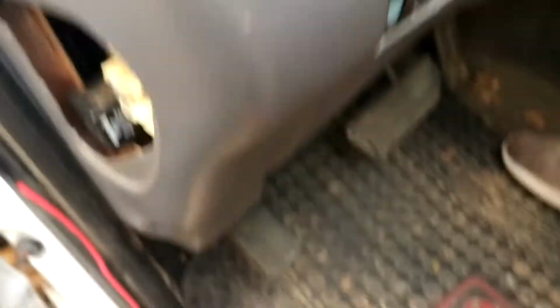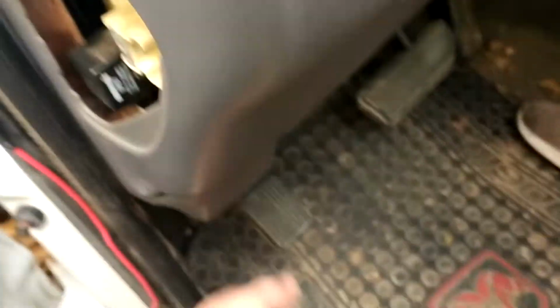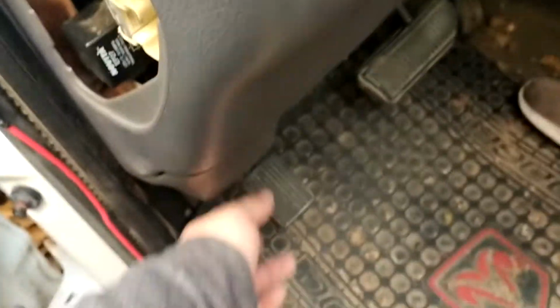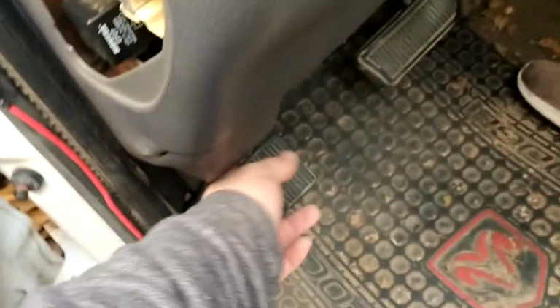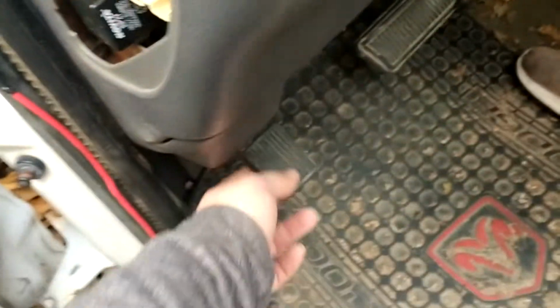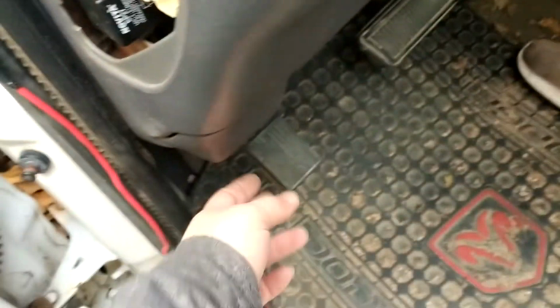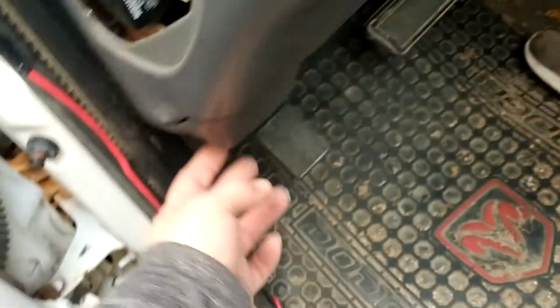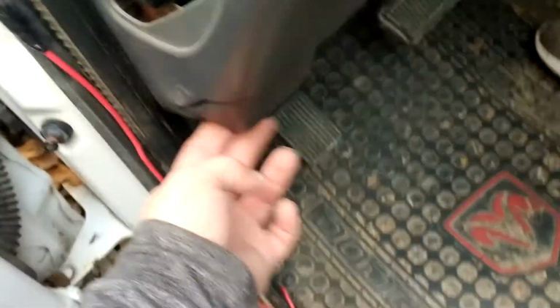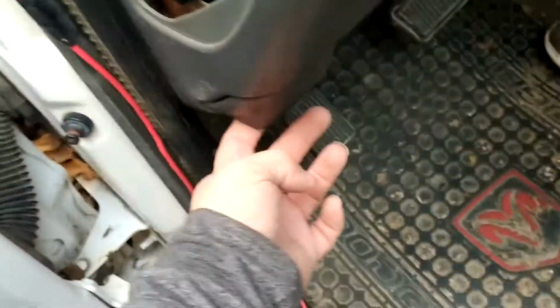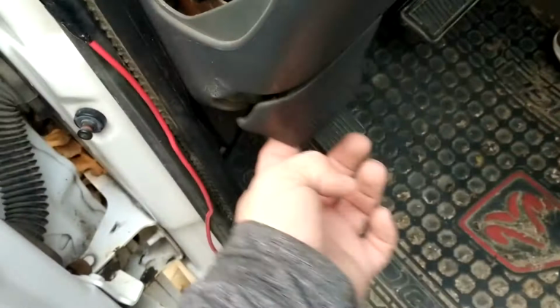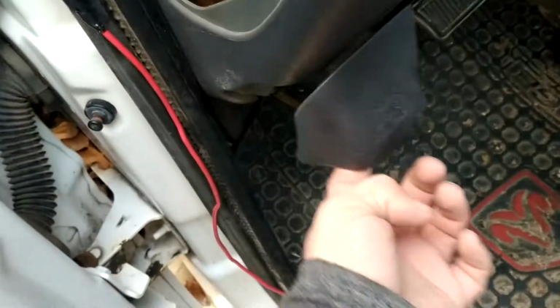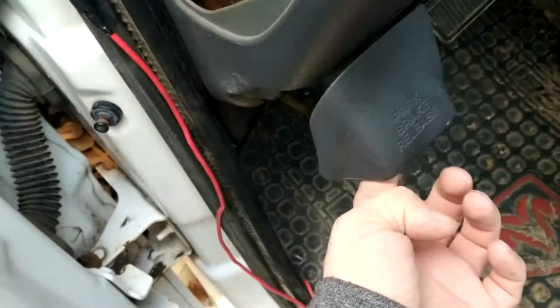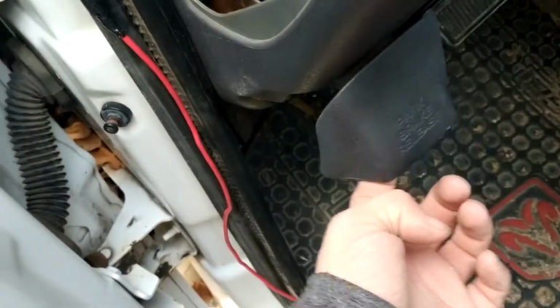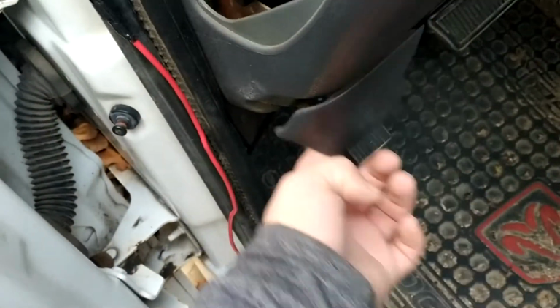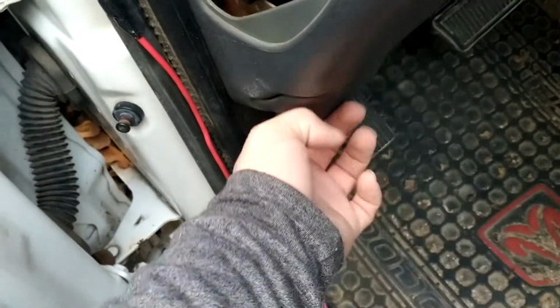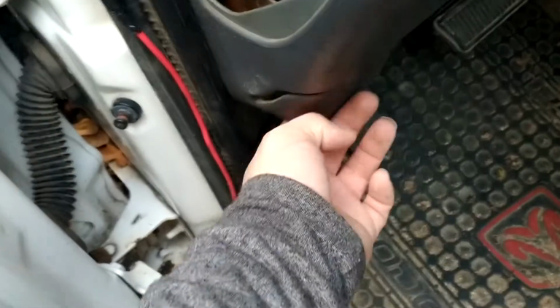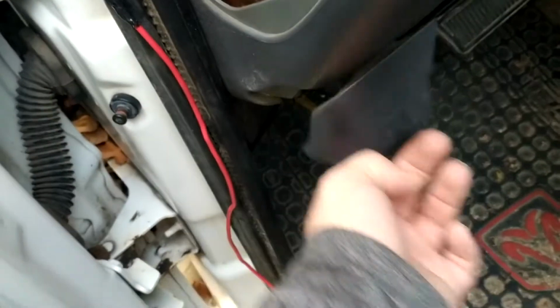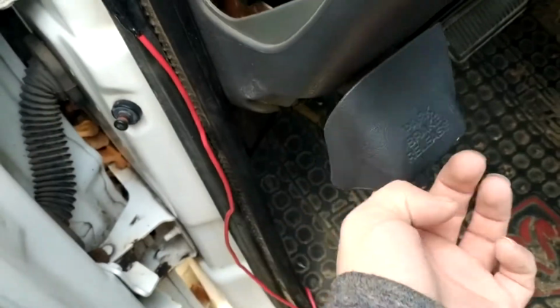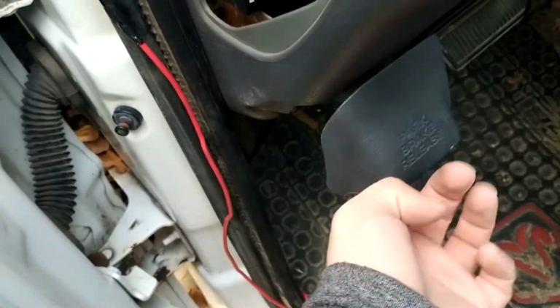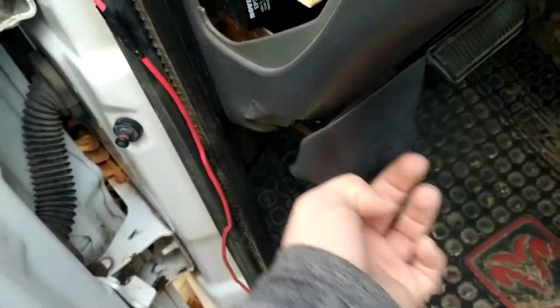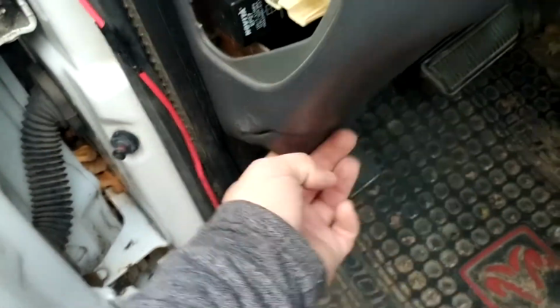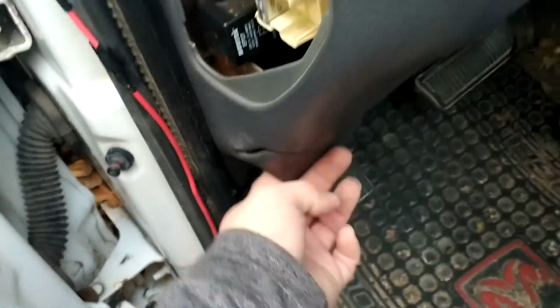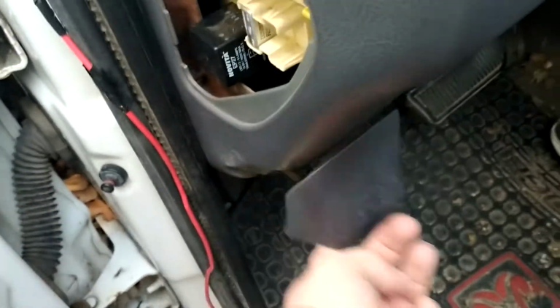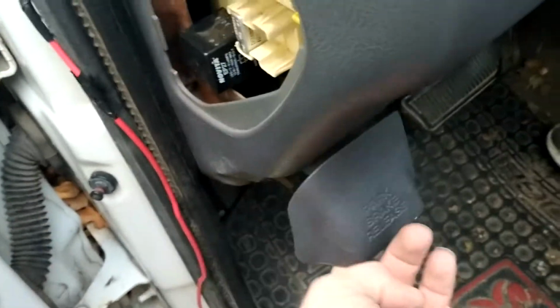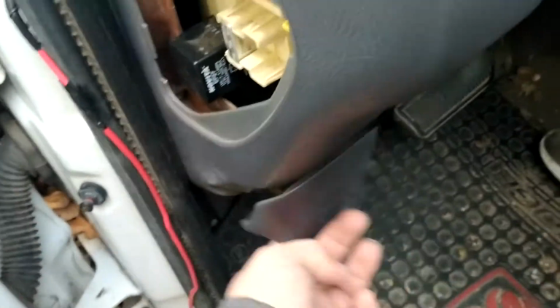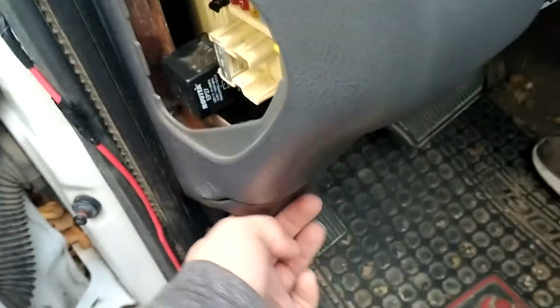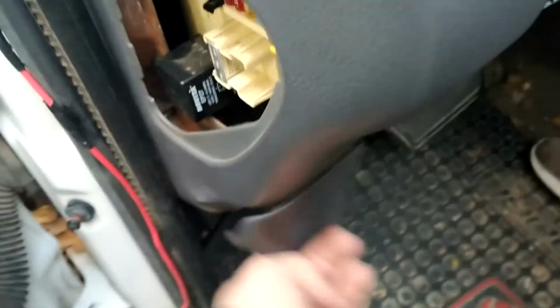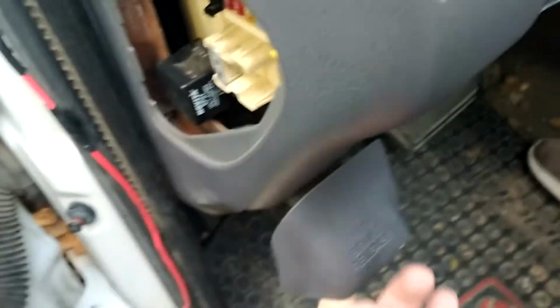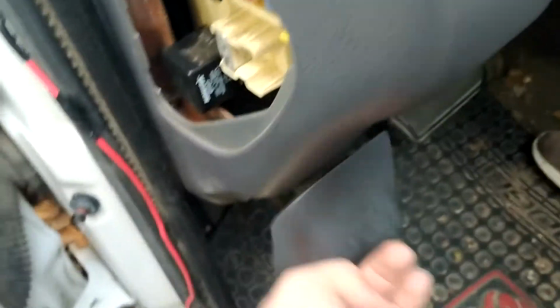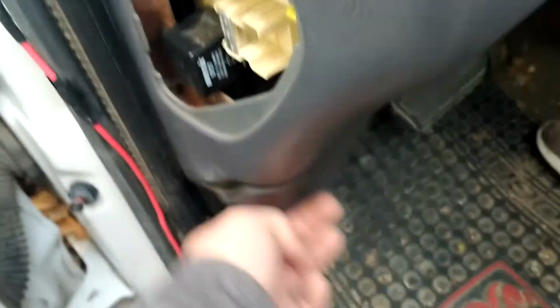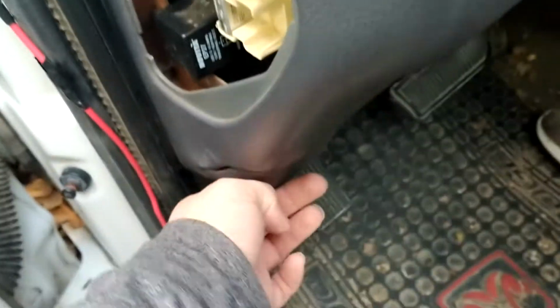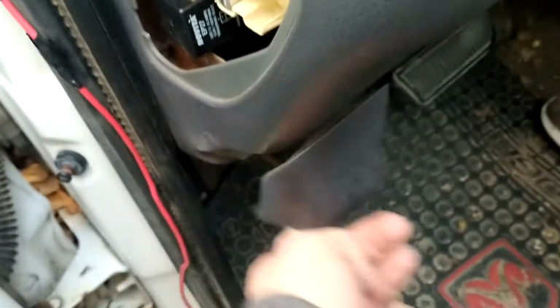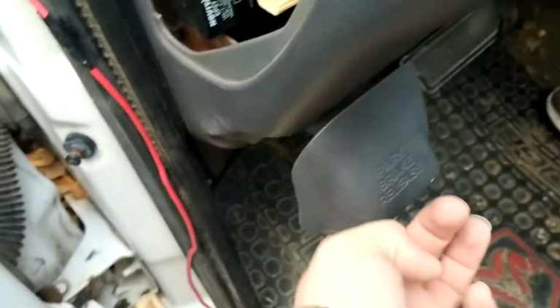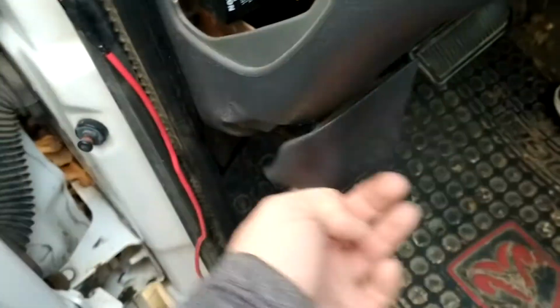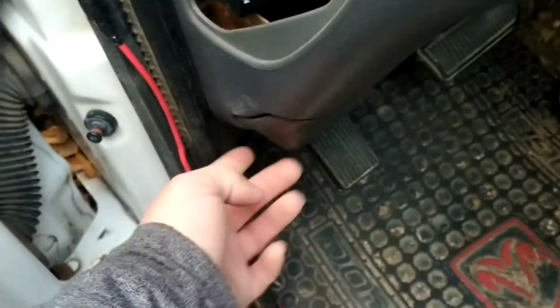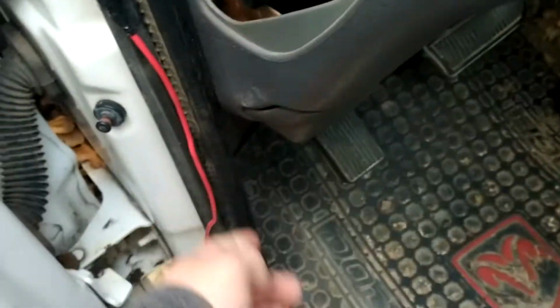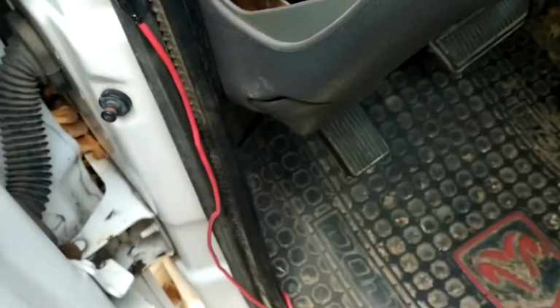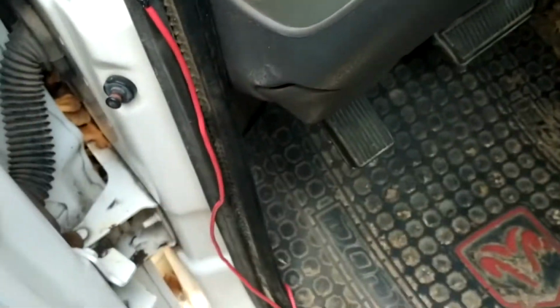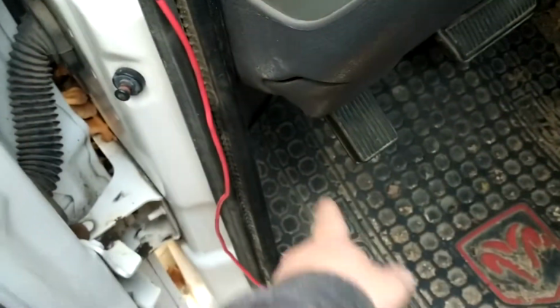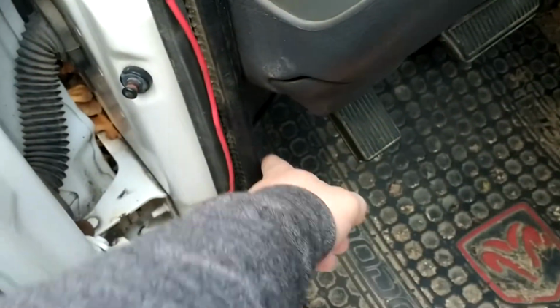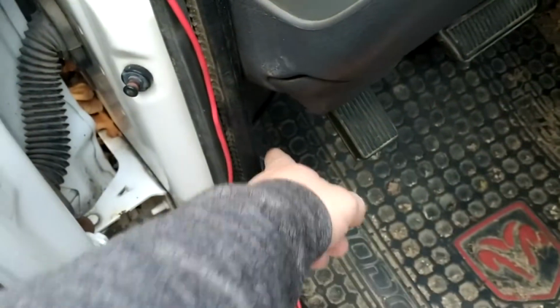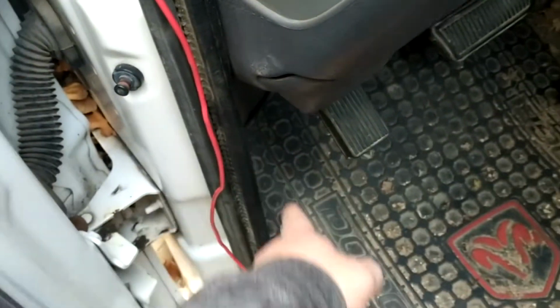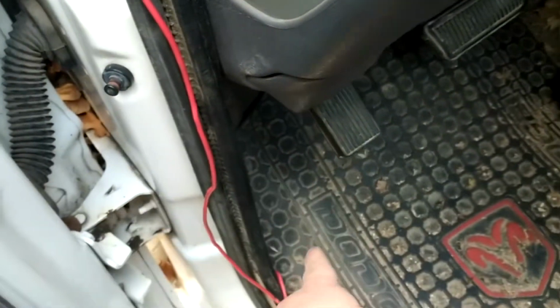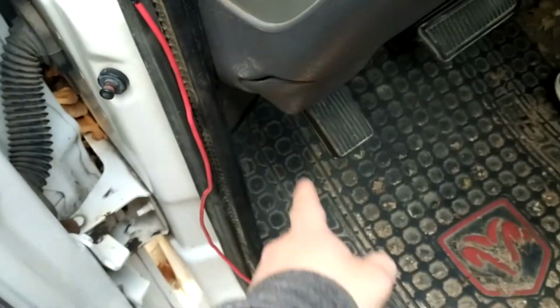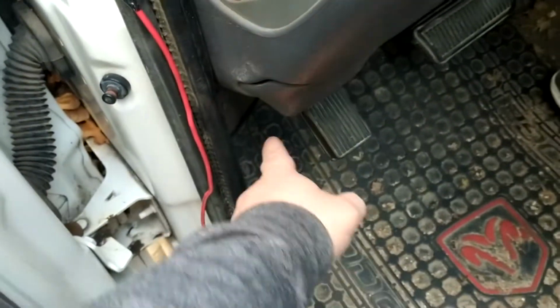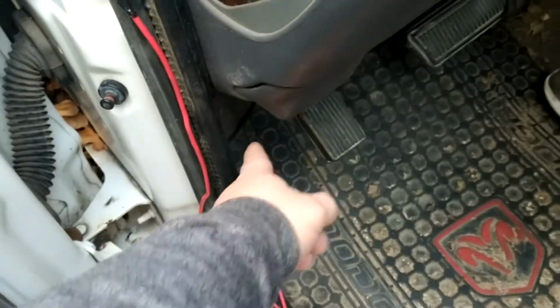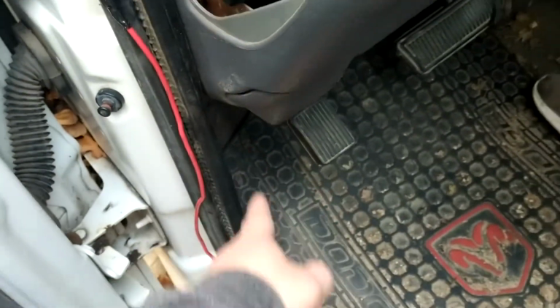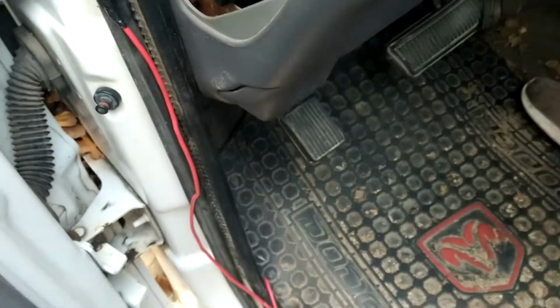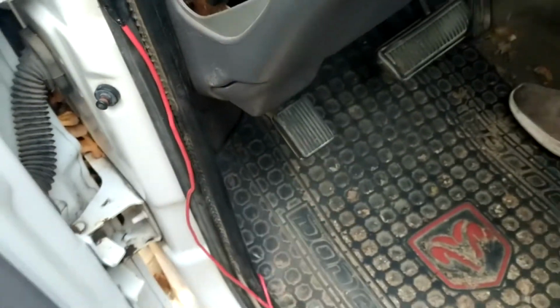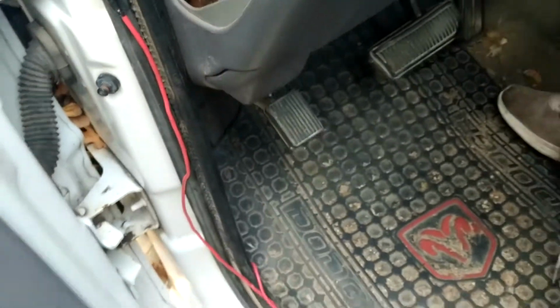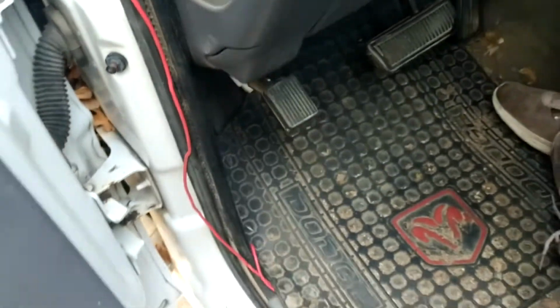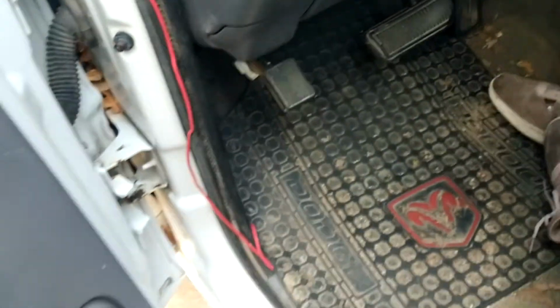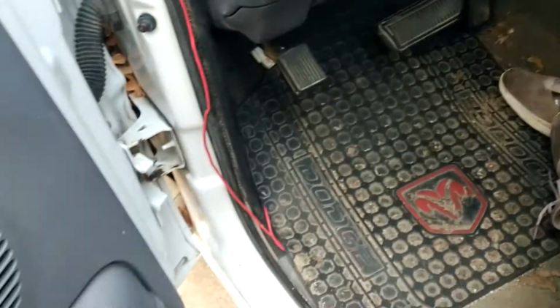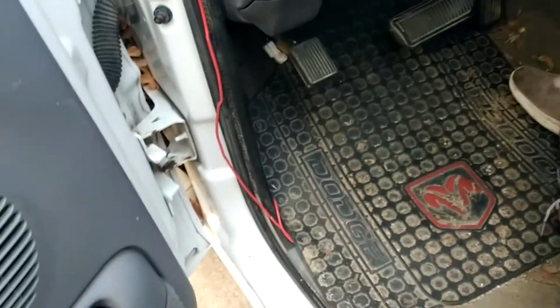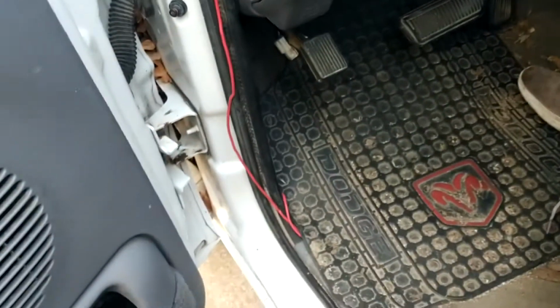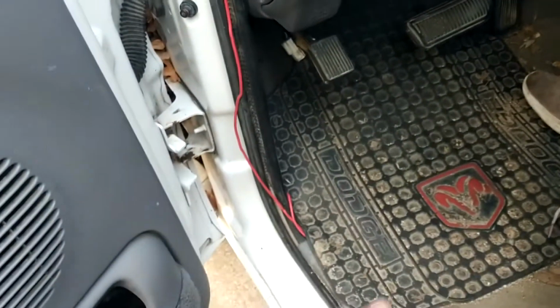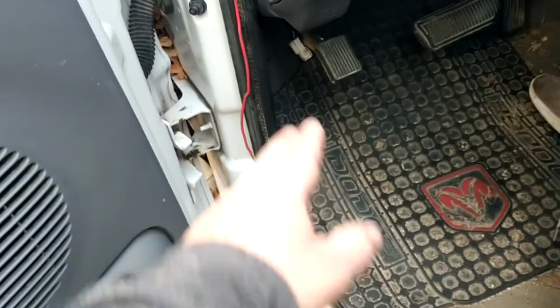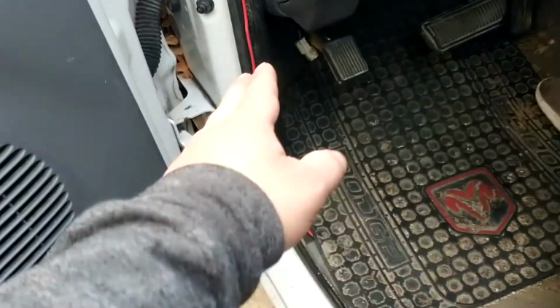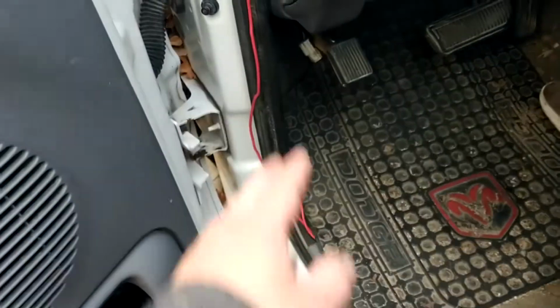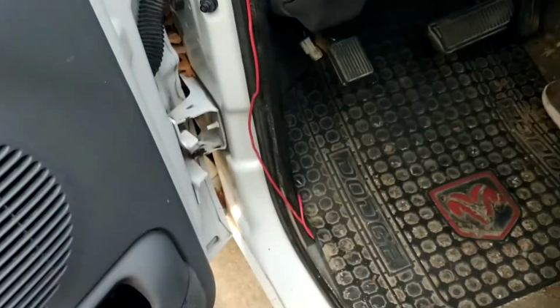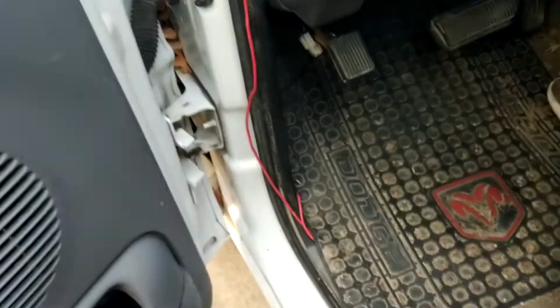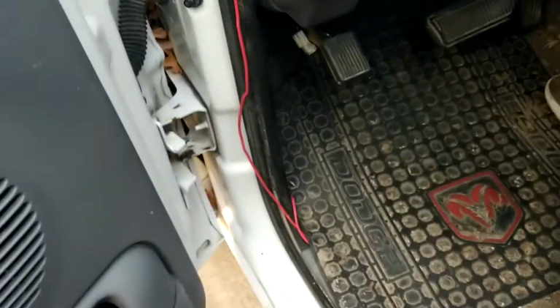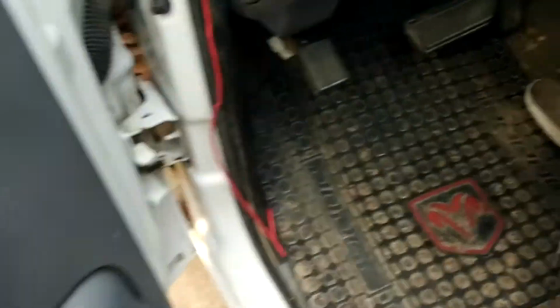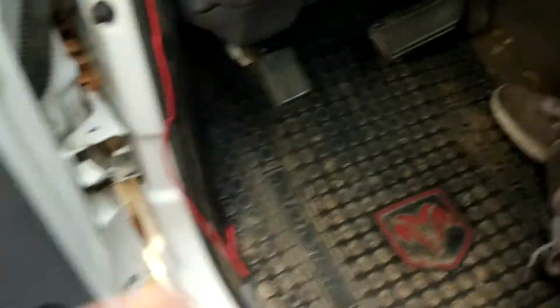So if you're blowing the IOD fuse by pulling this, you might want to get down there and look and see what wires are being chomped on.